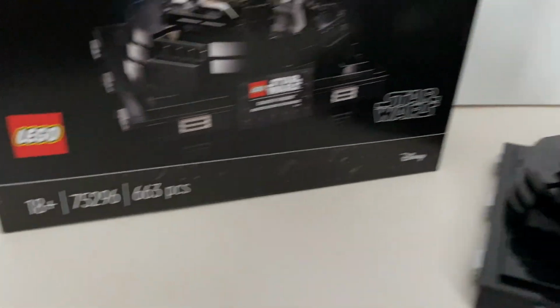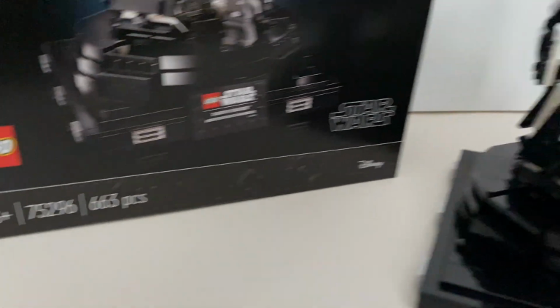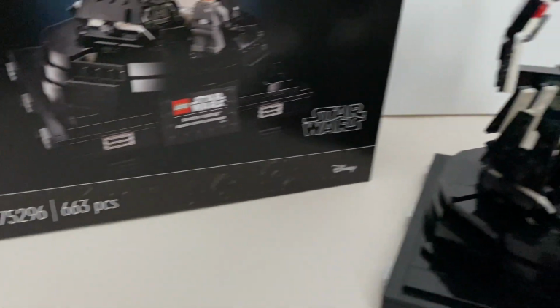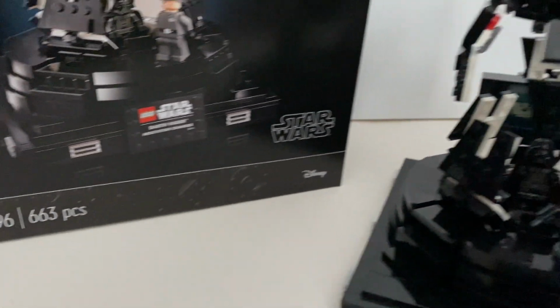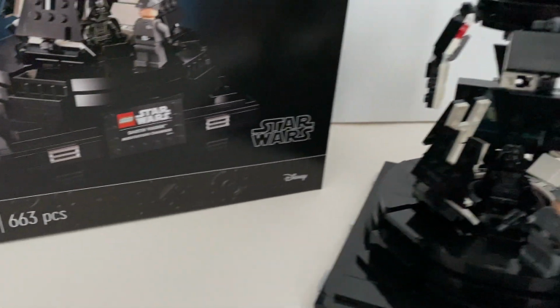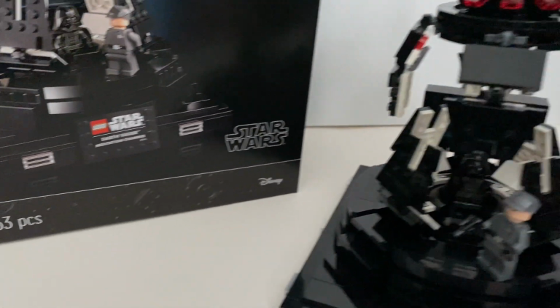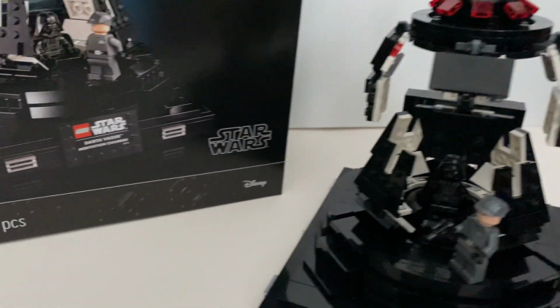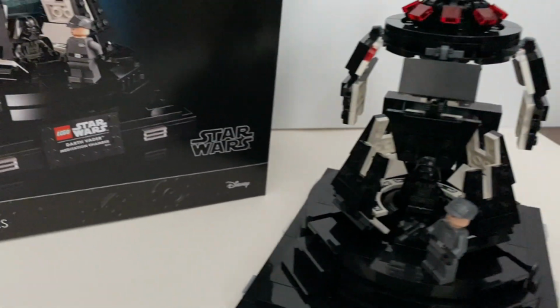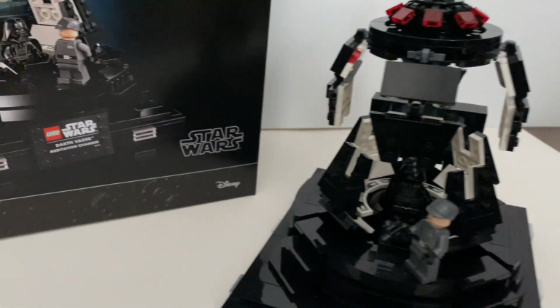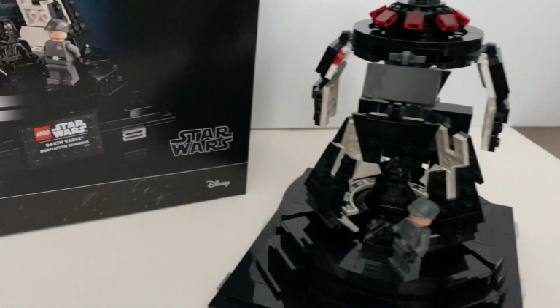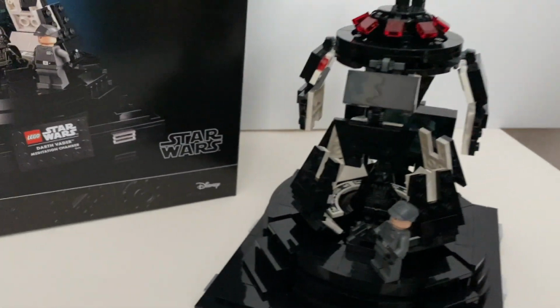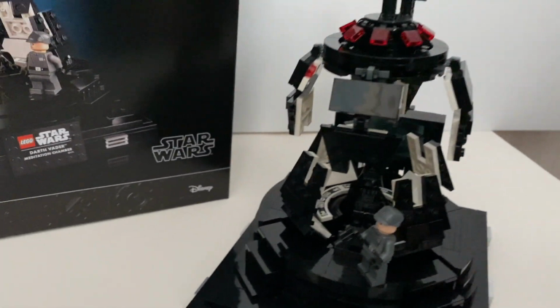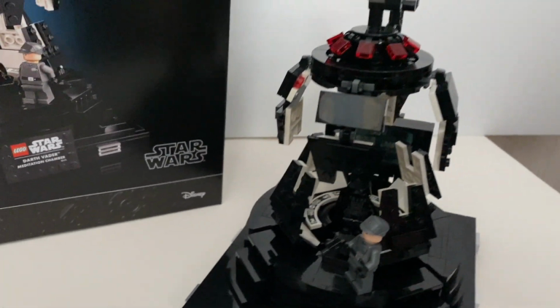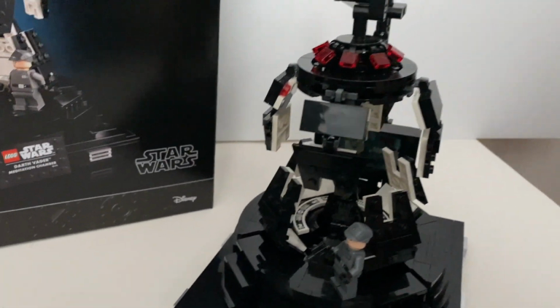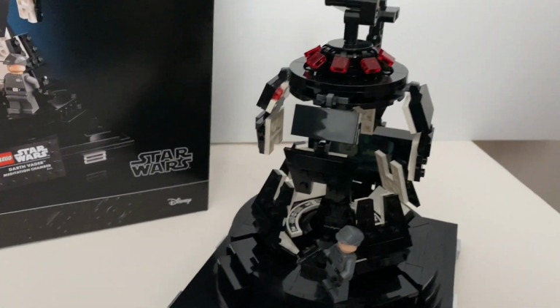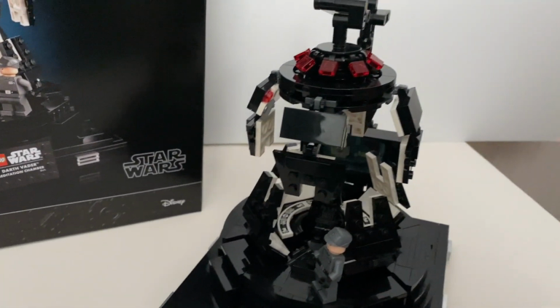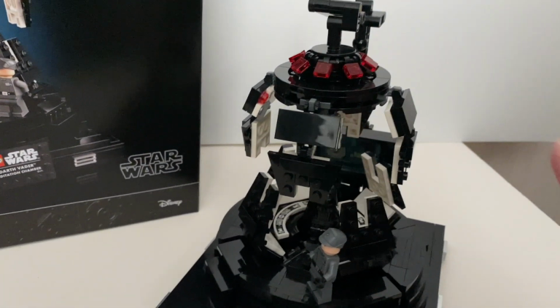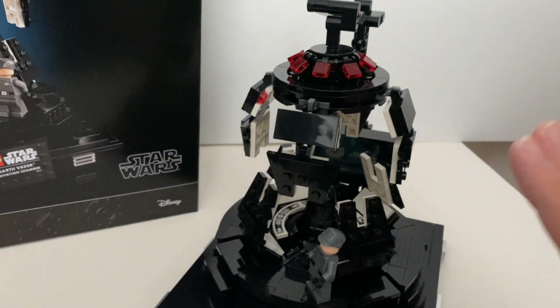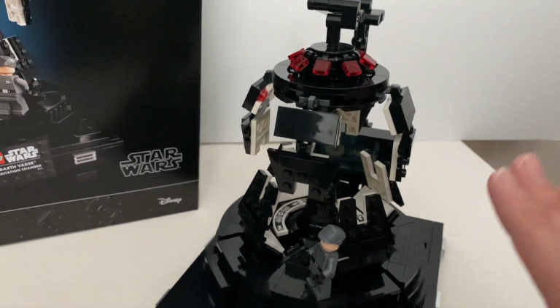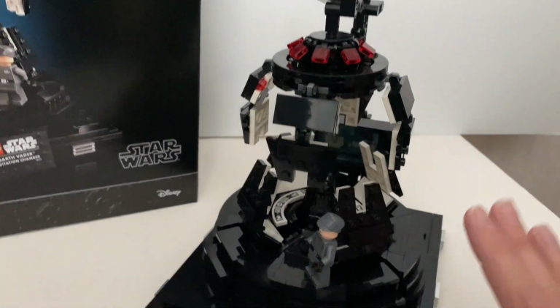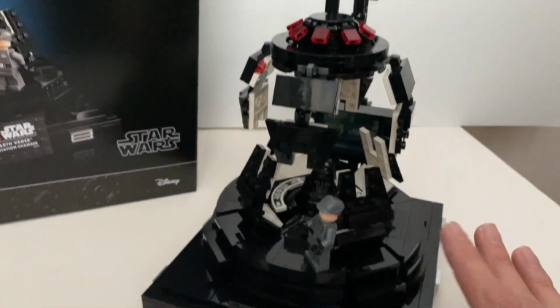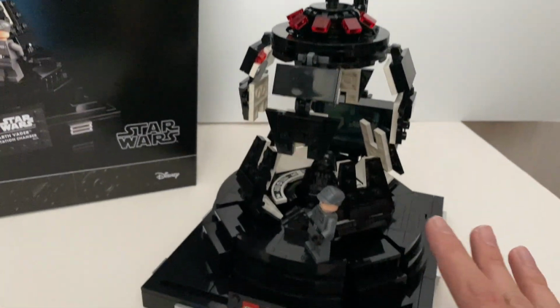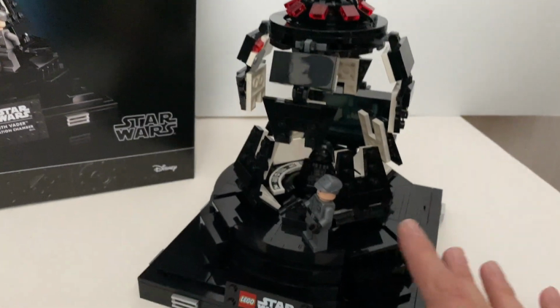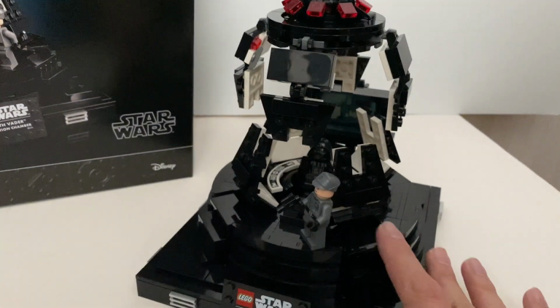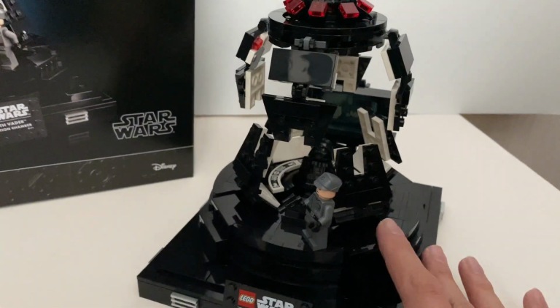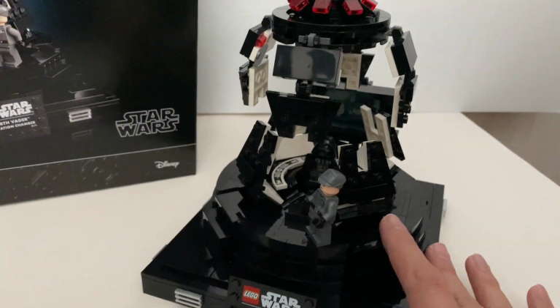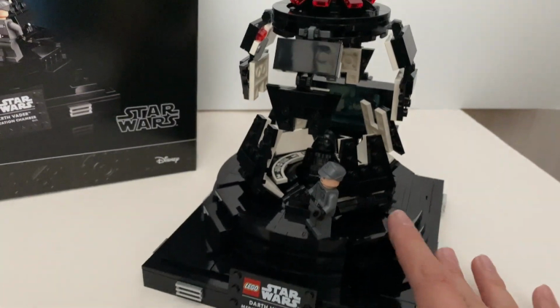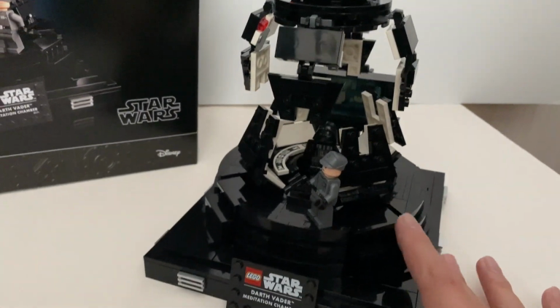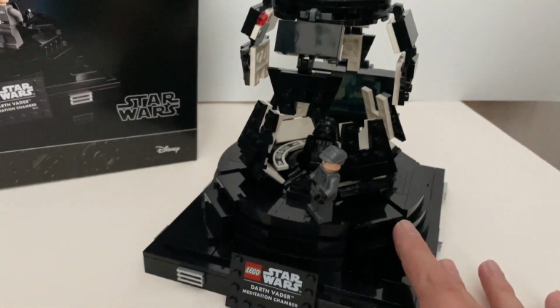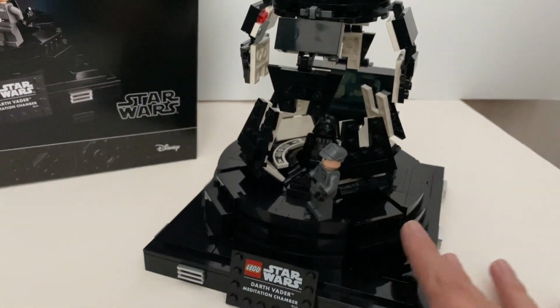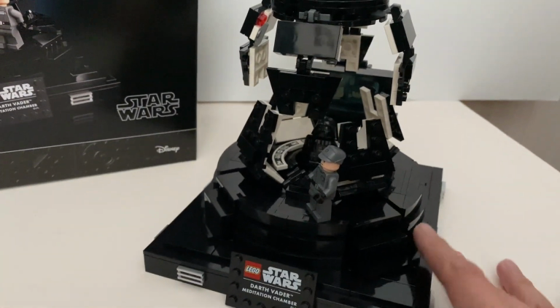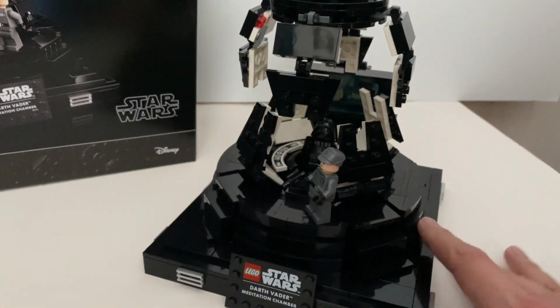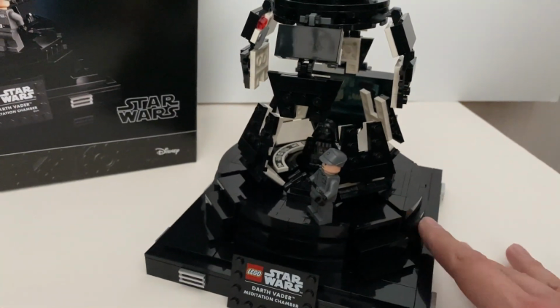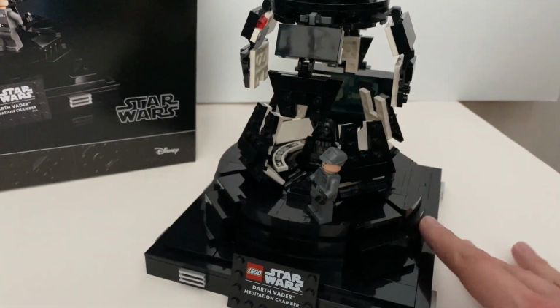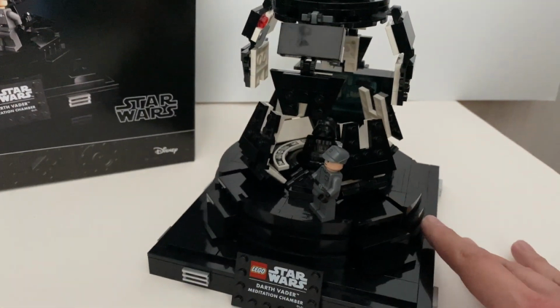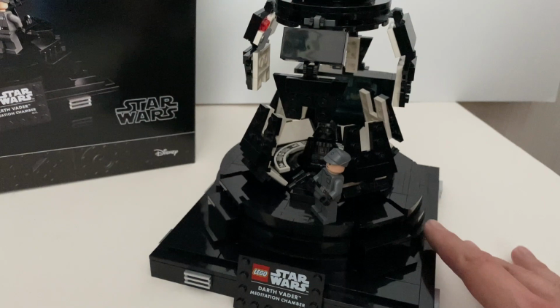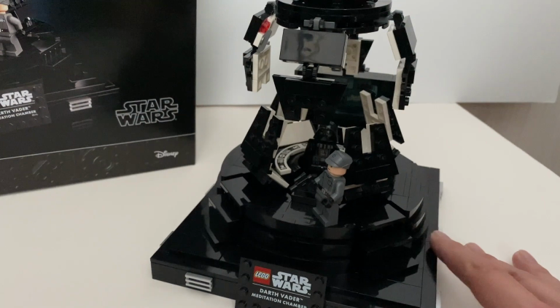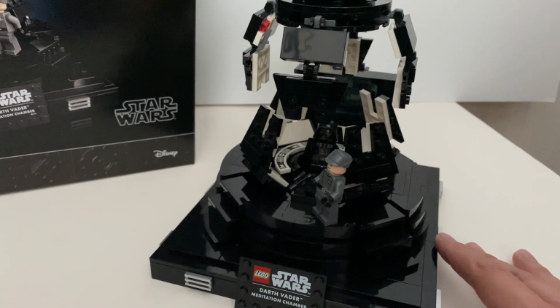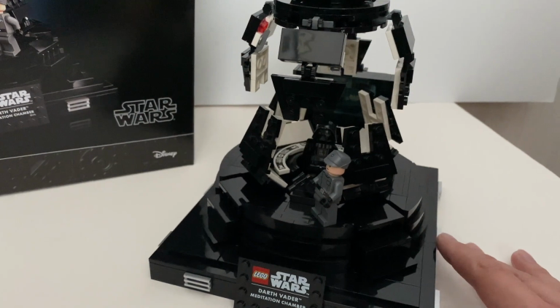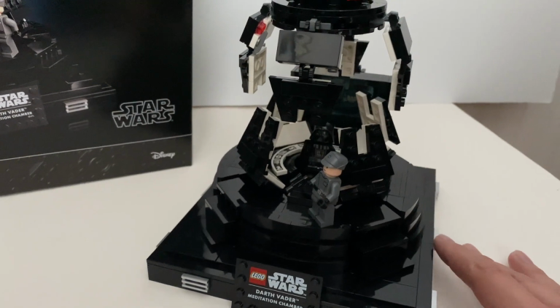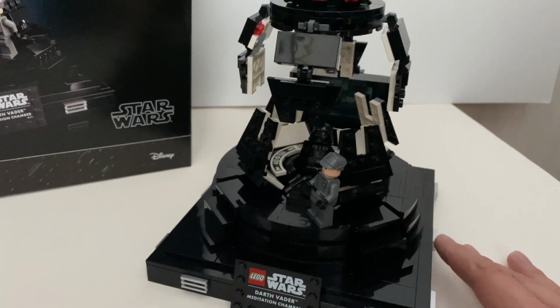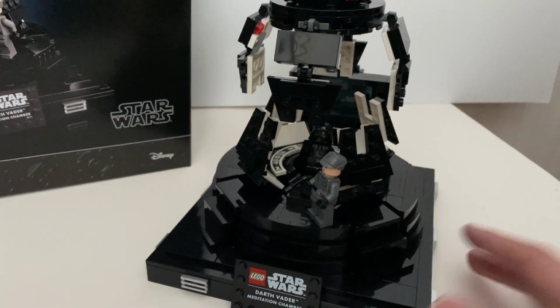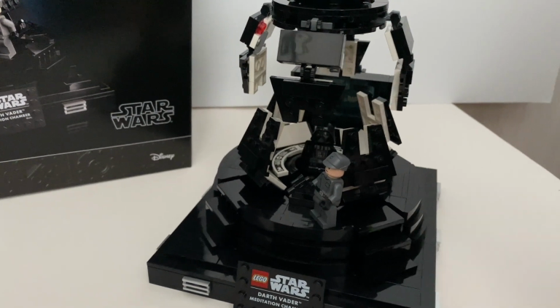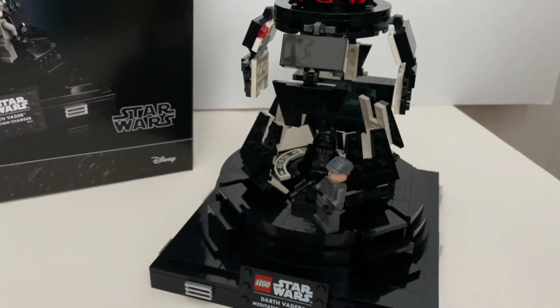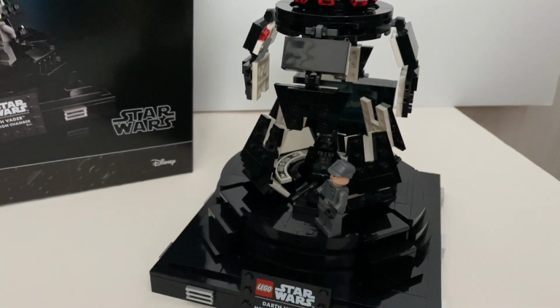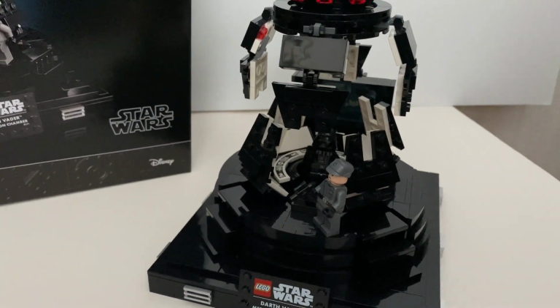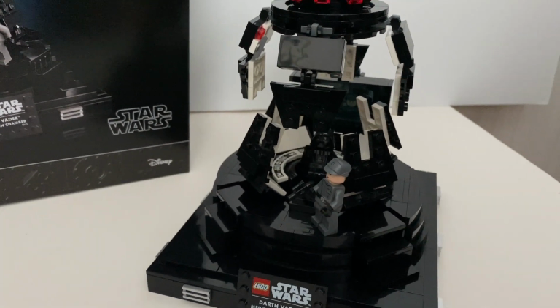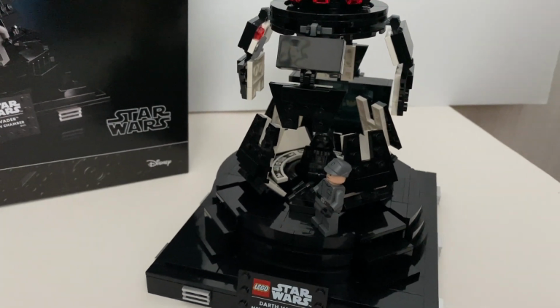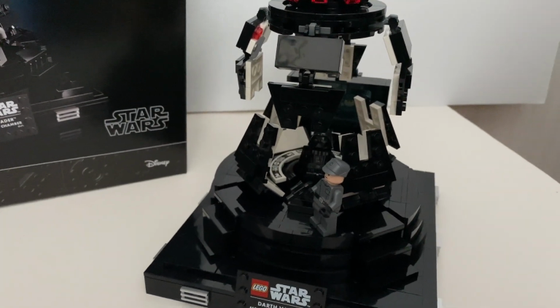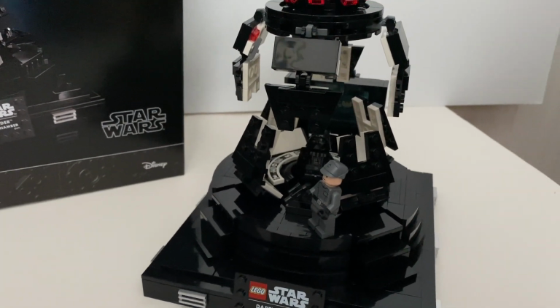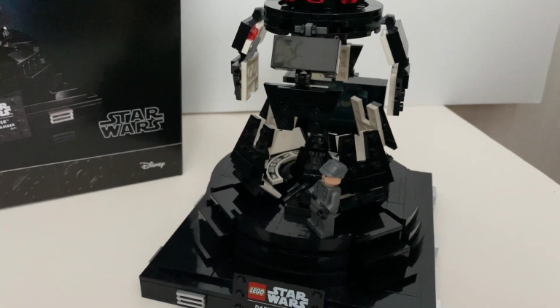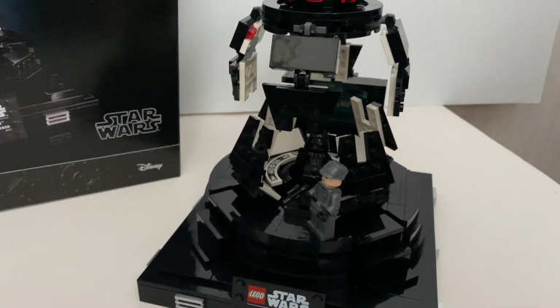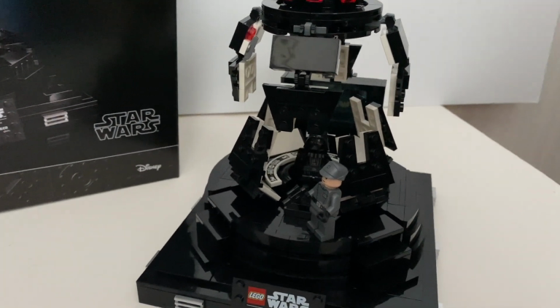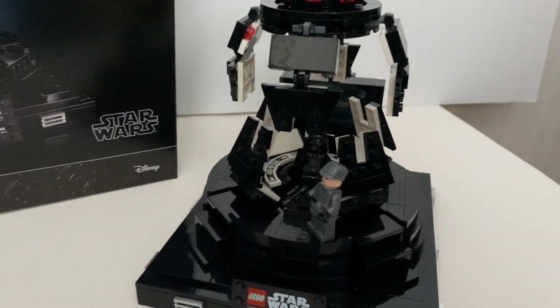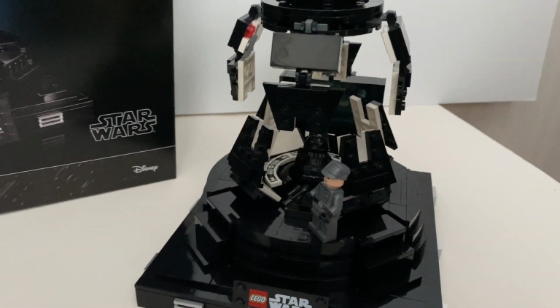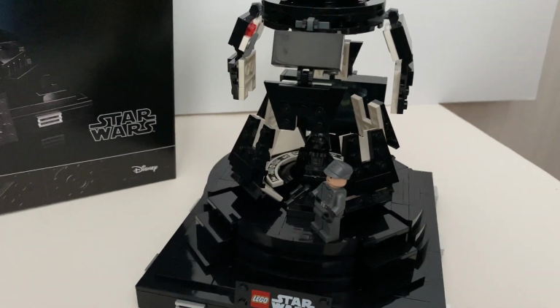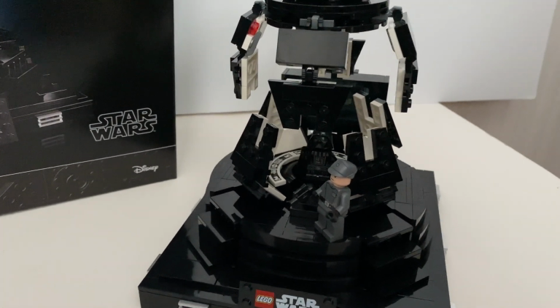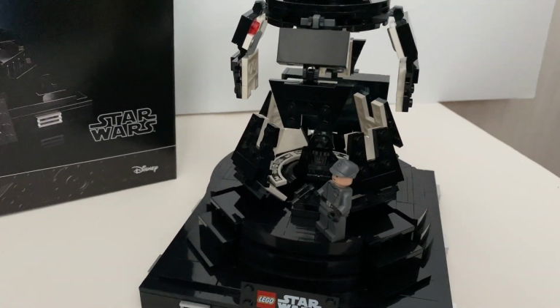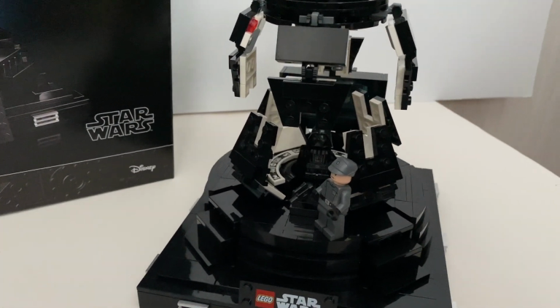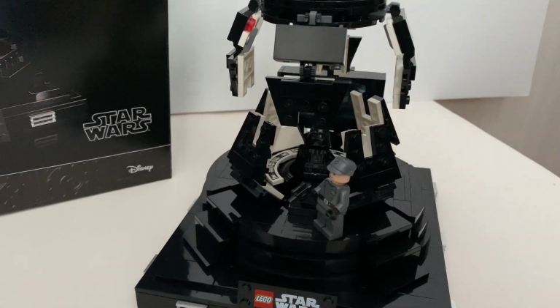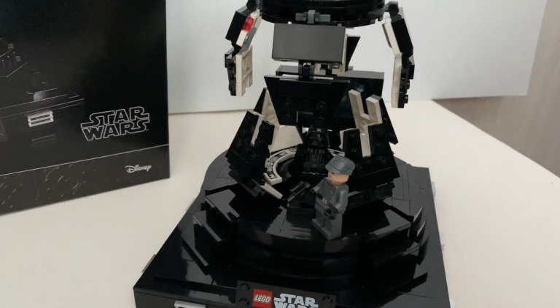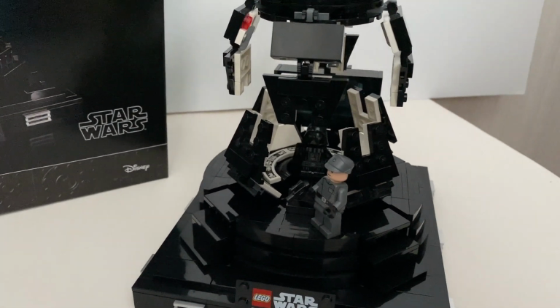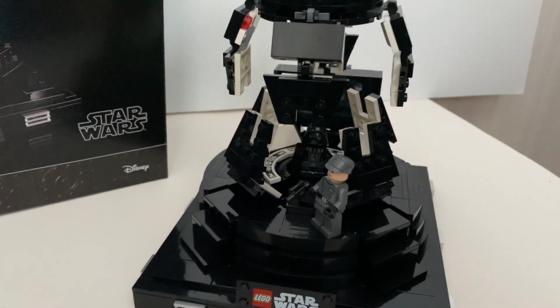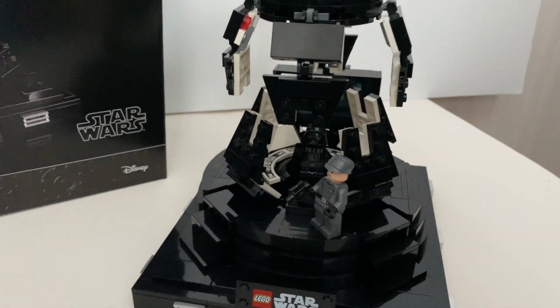You get to build the Darth Vader Meditation Chamber on top of this lovely stand here. It also includes 2 minifigures.